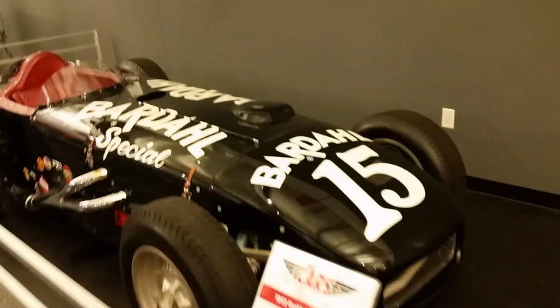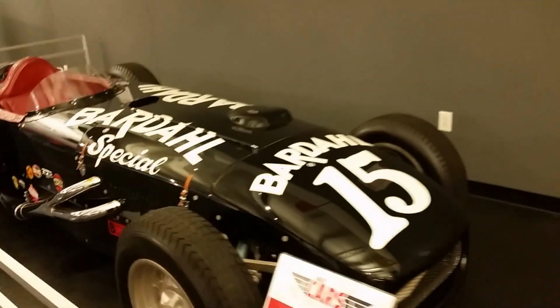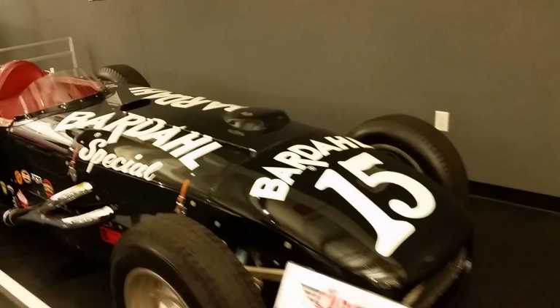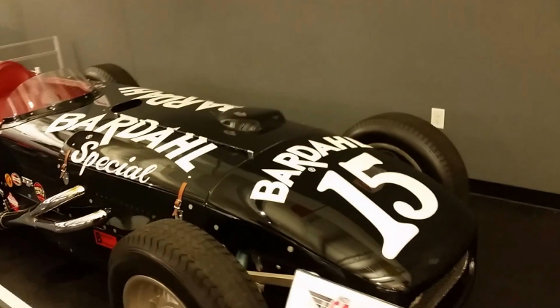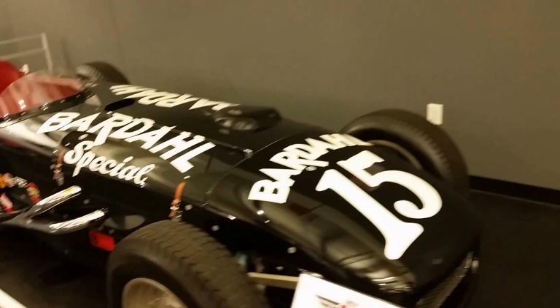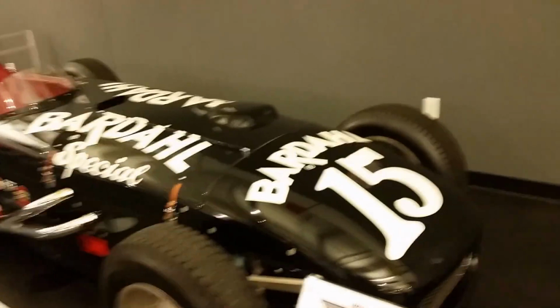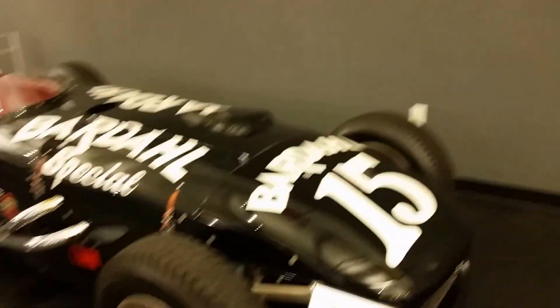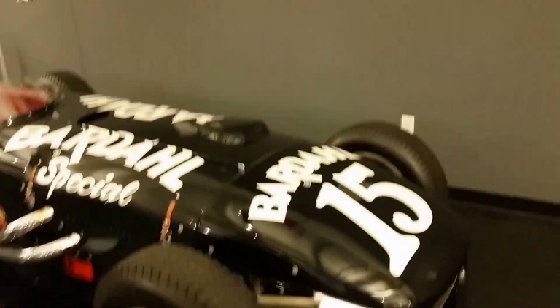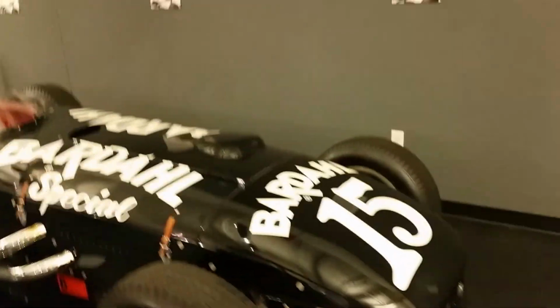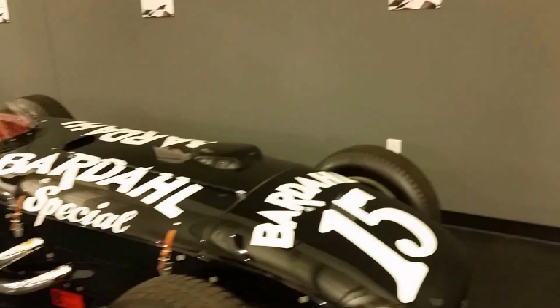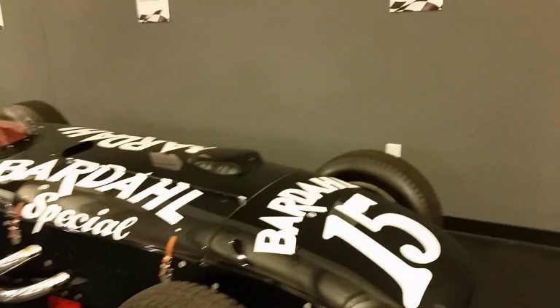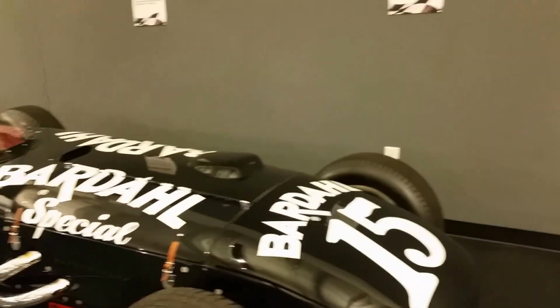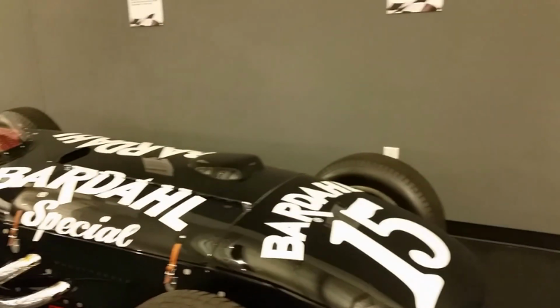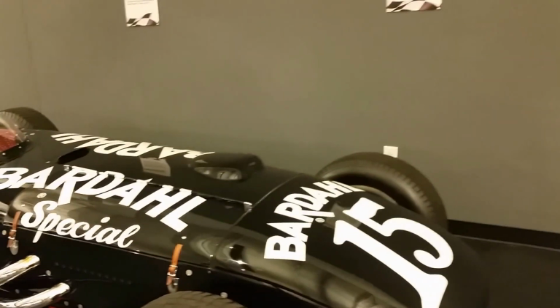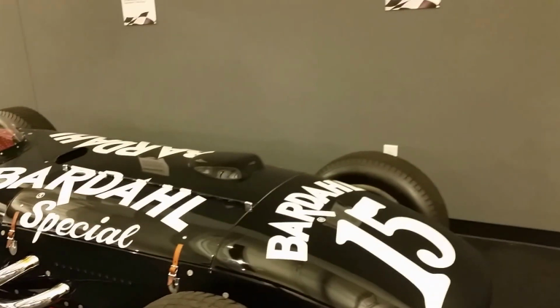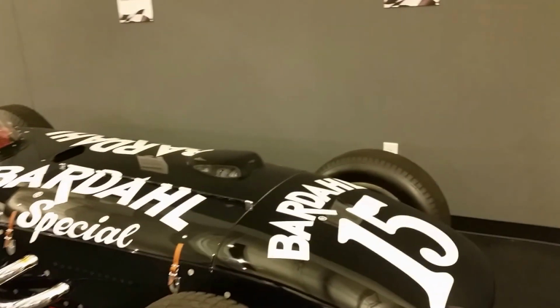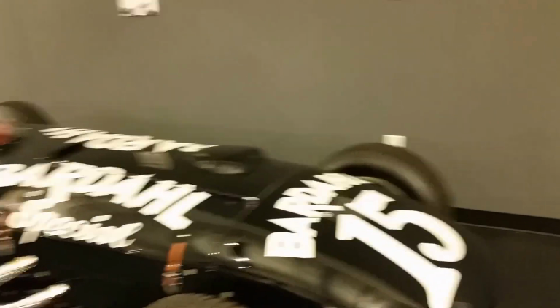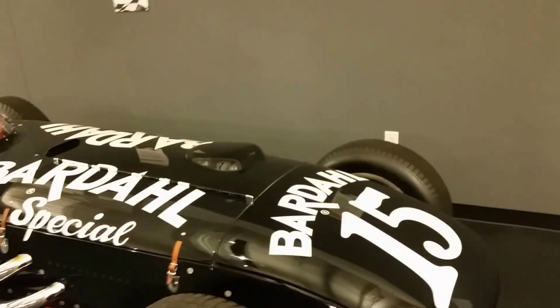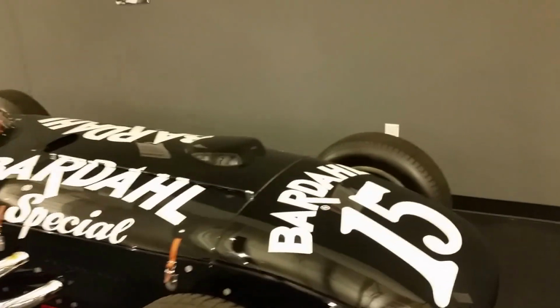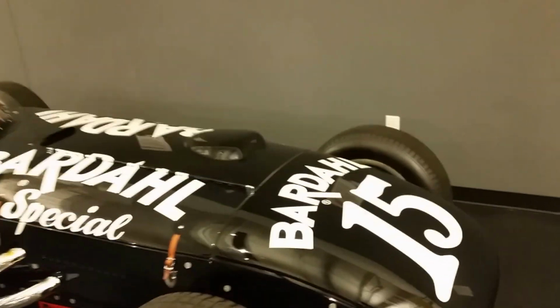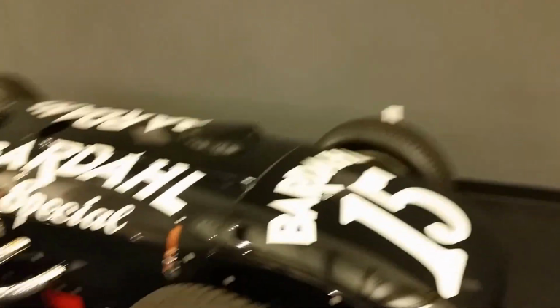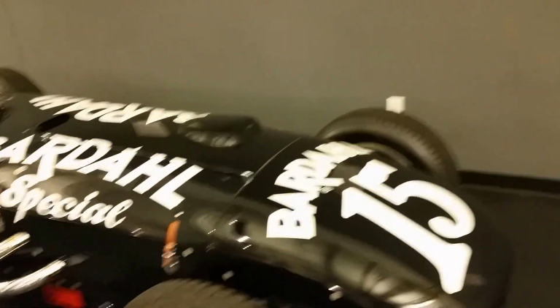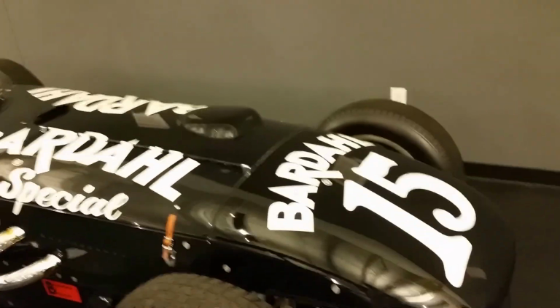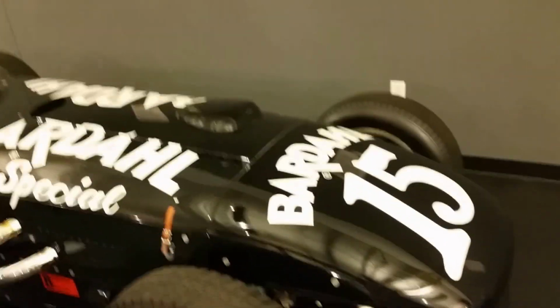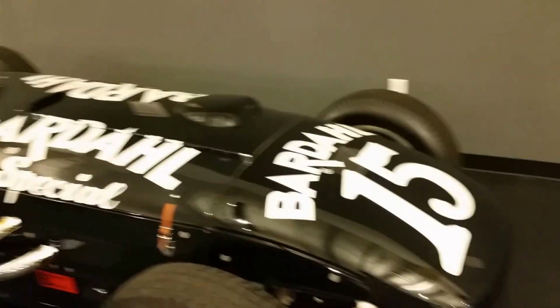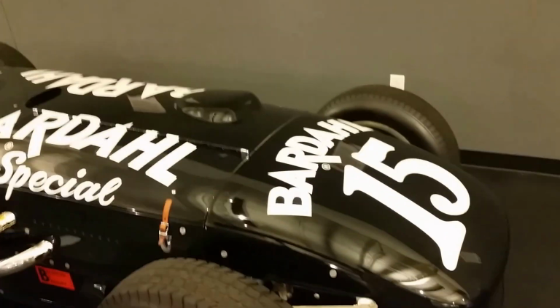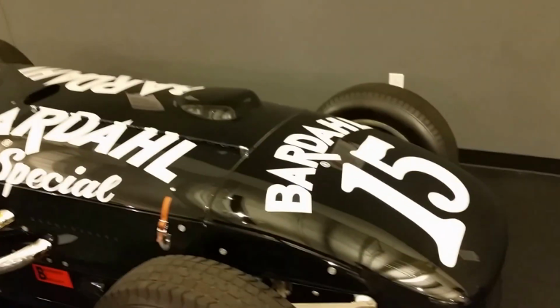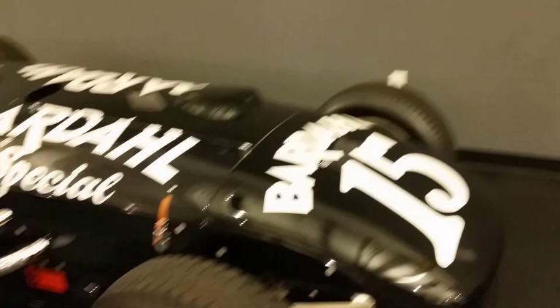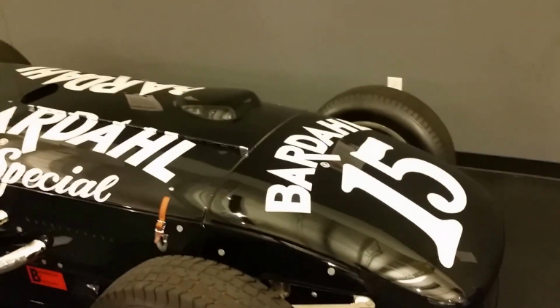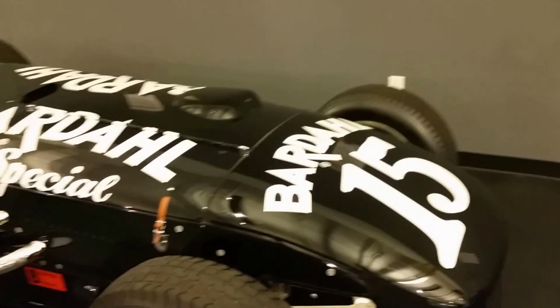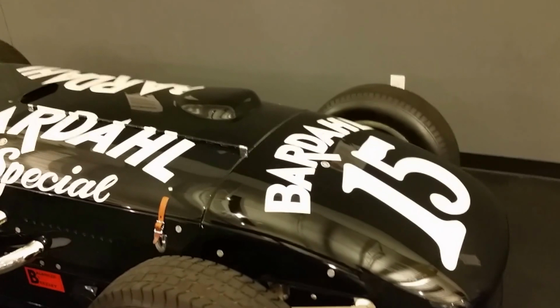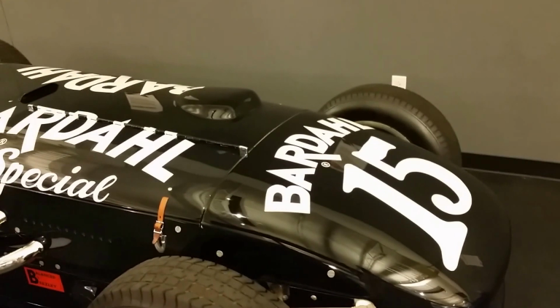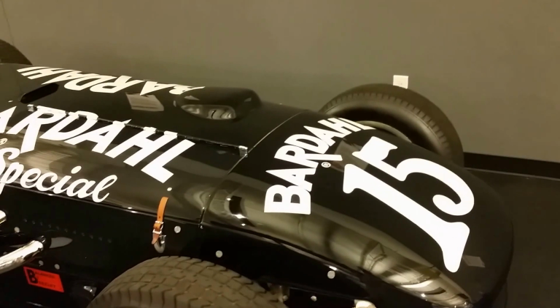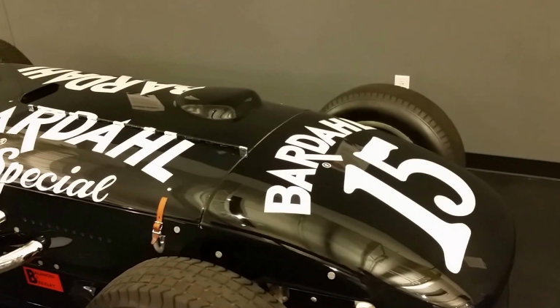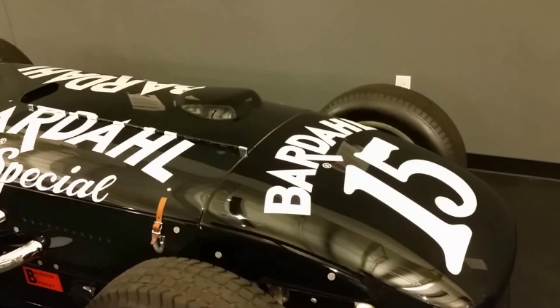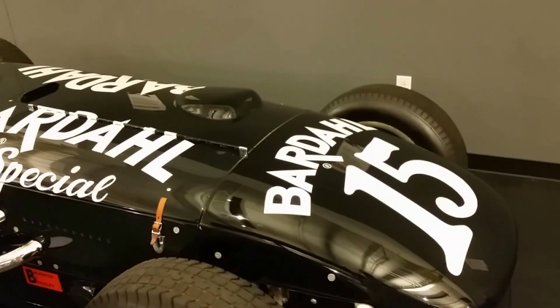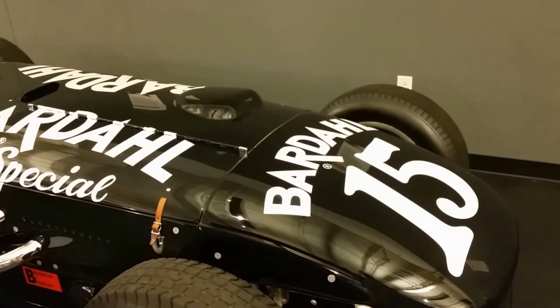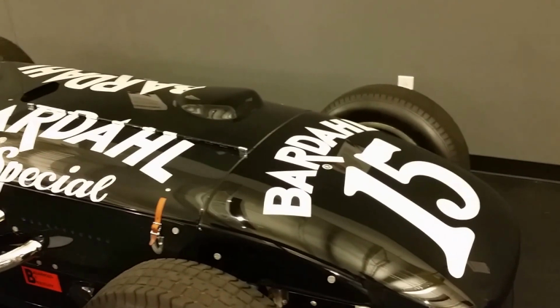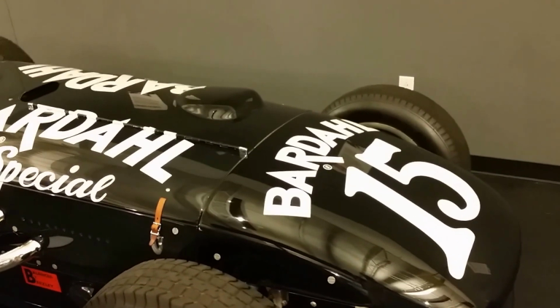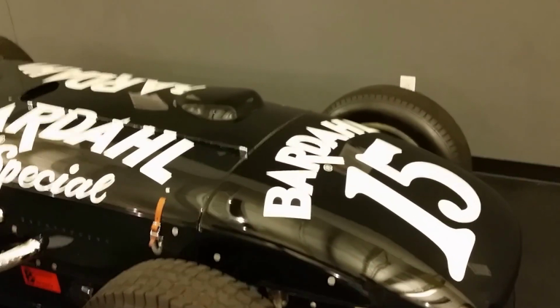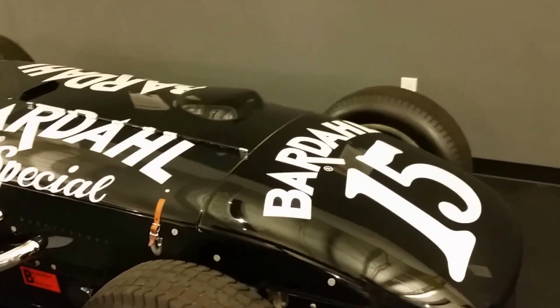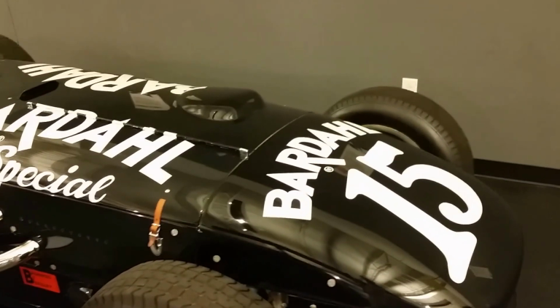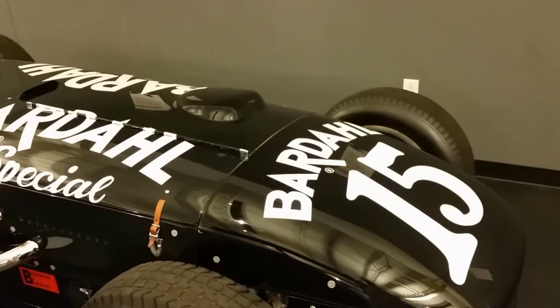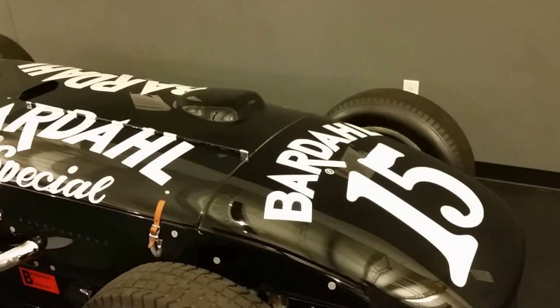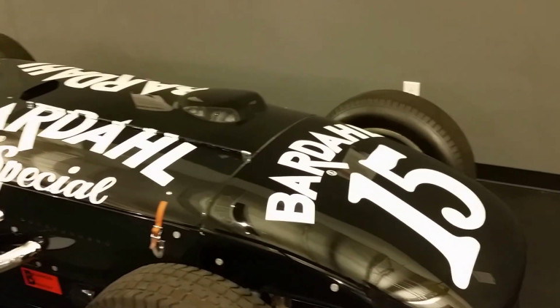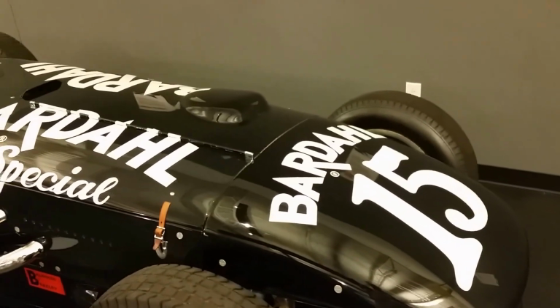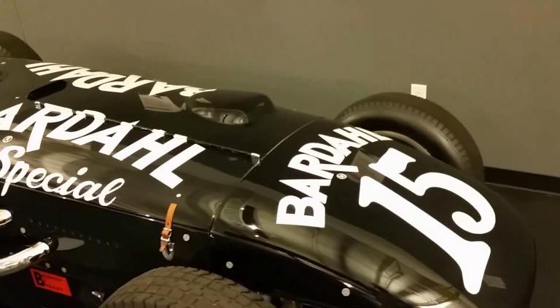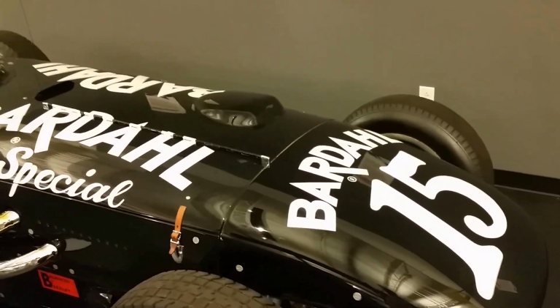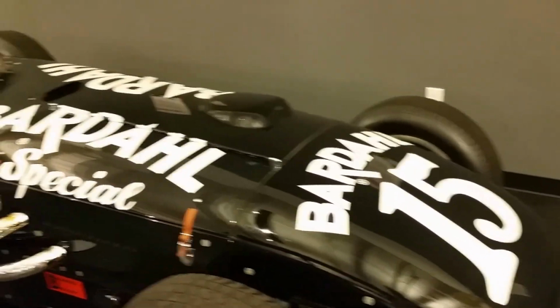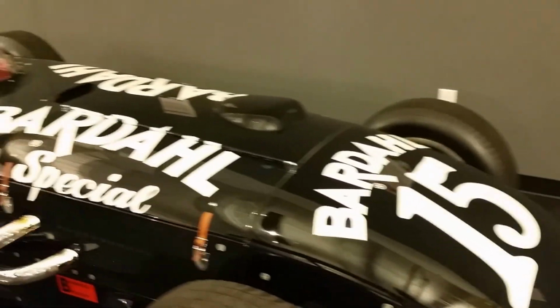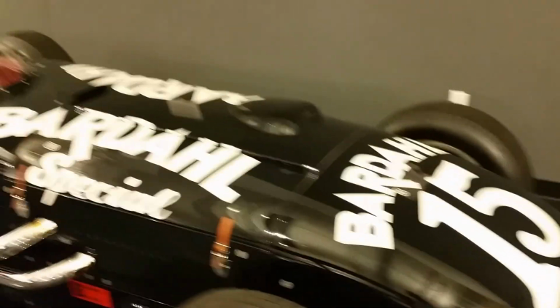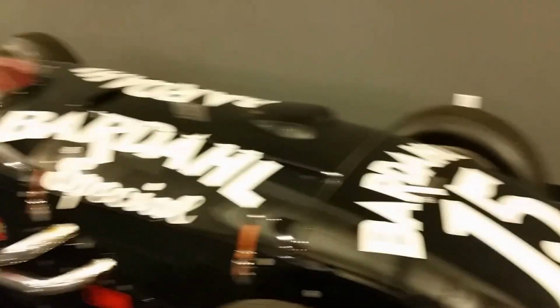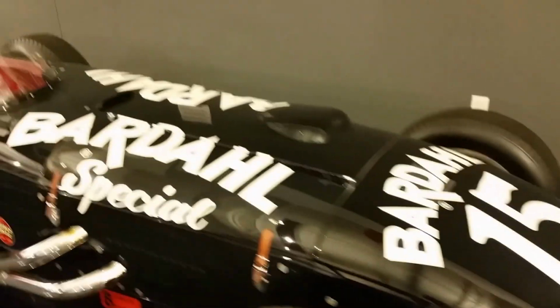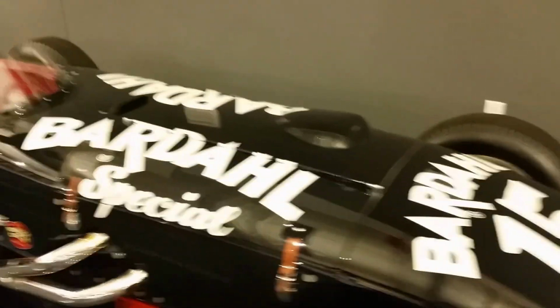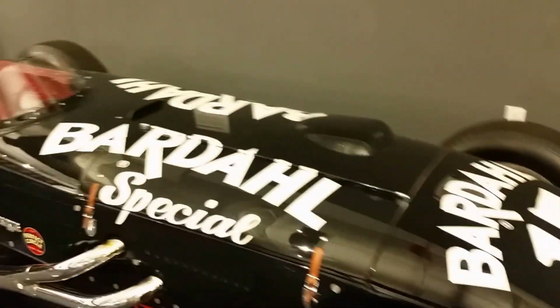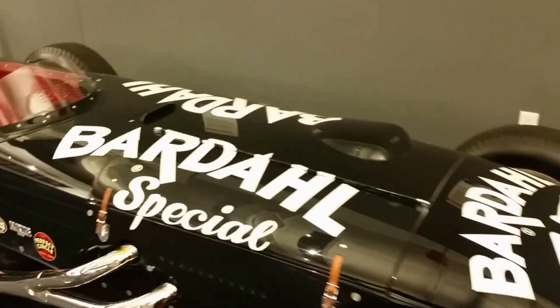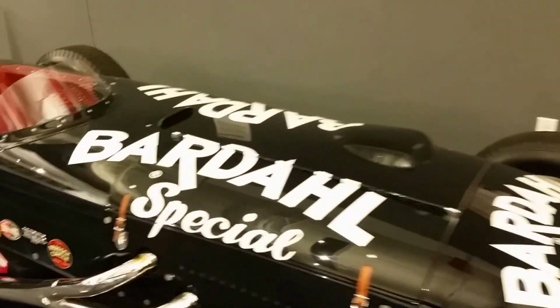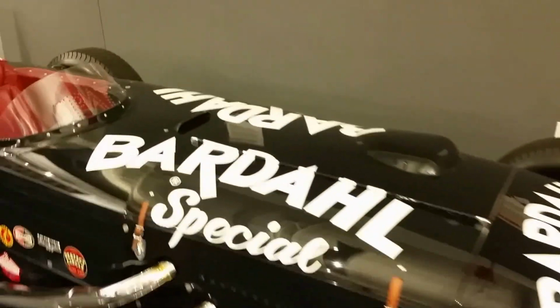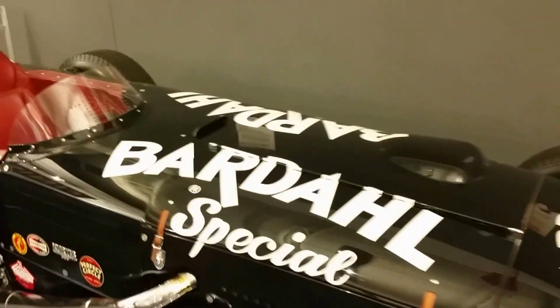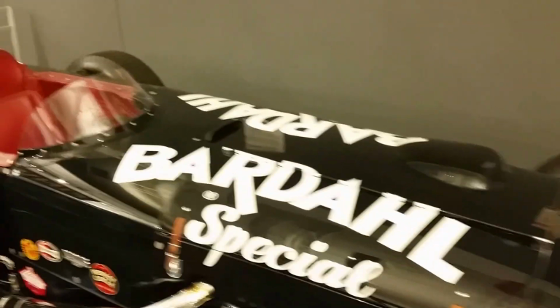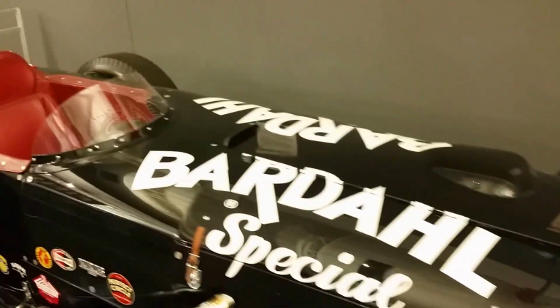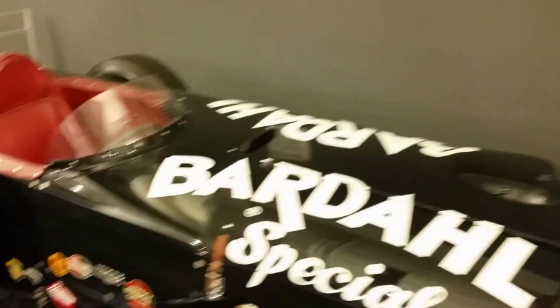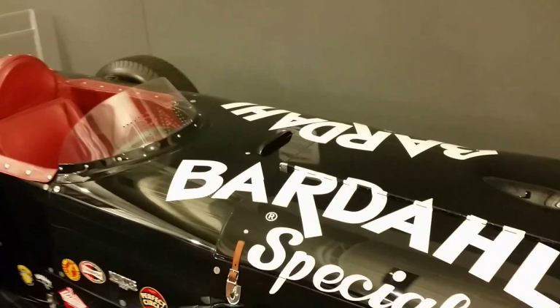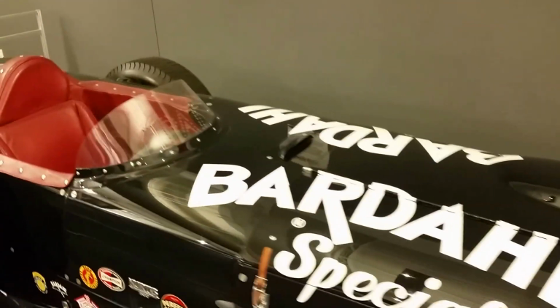And this was a 53 Bardahl. I remember those commercials, even though I was barely around in 53.